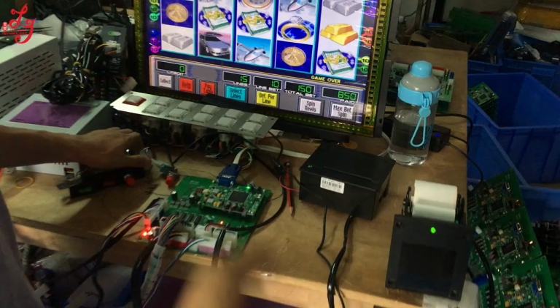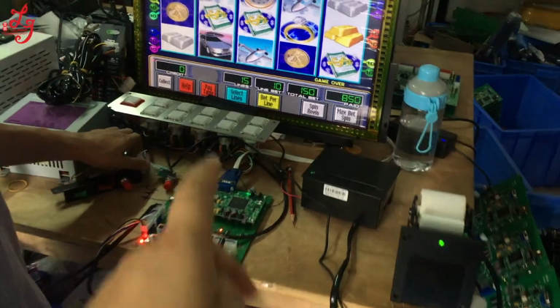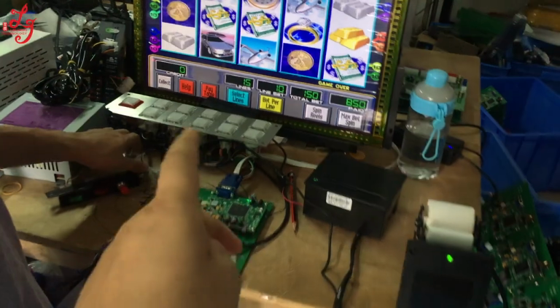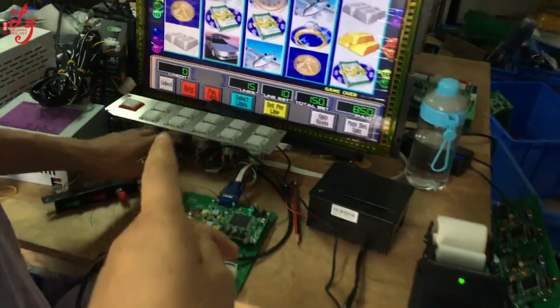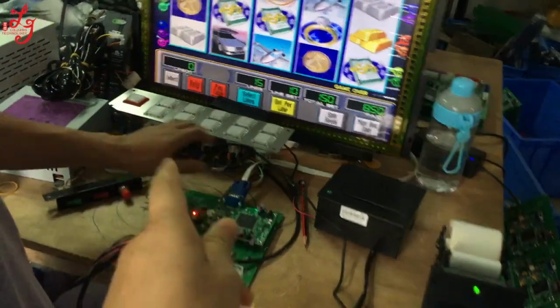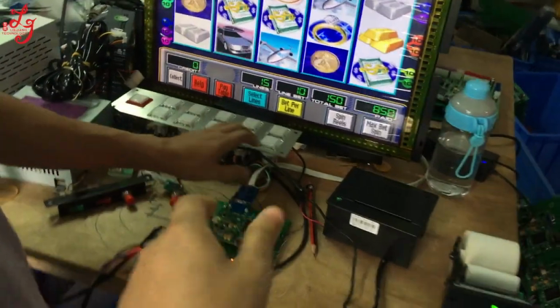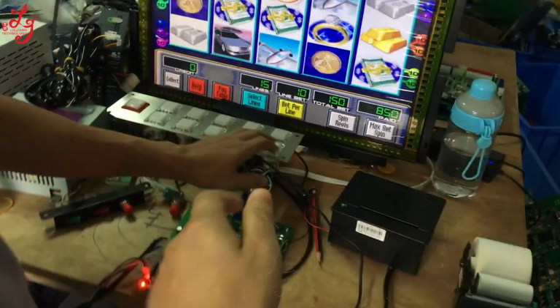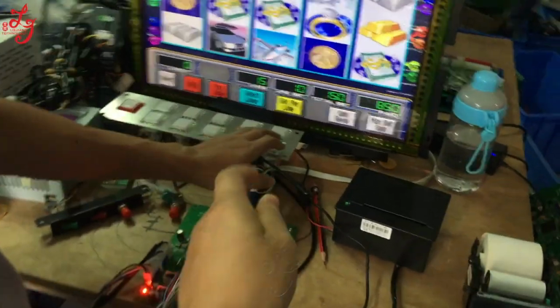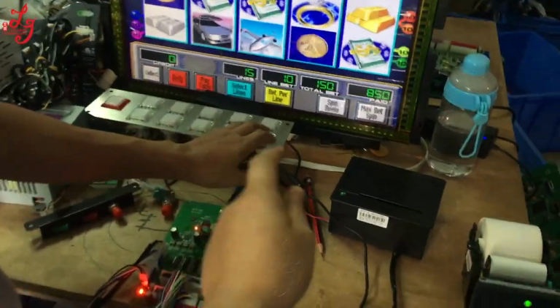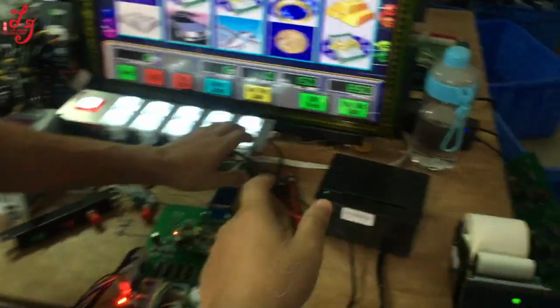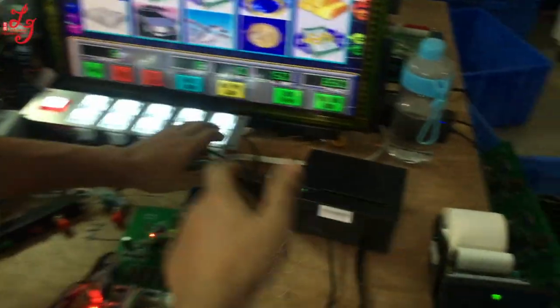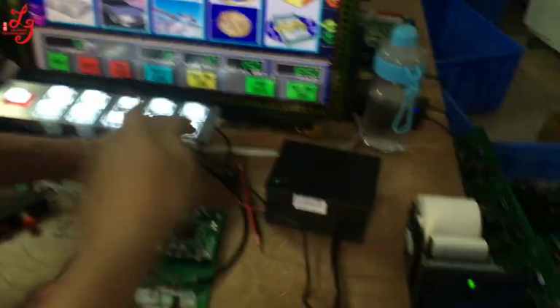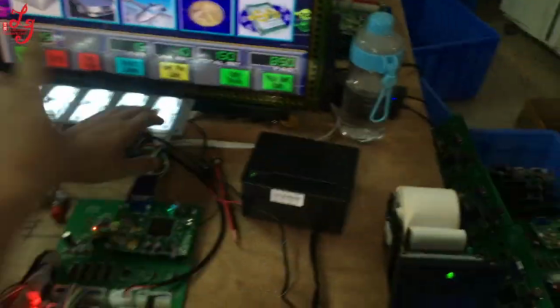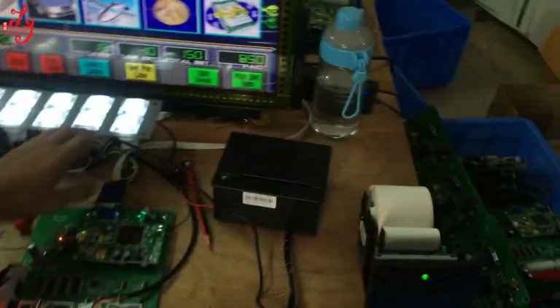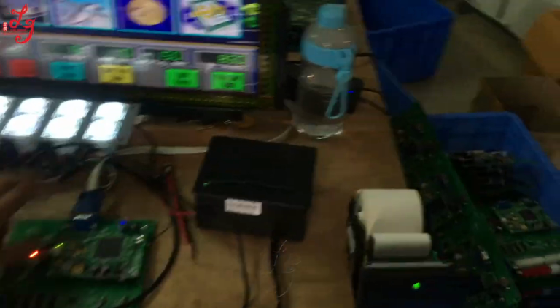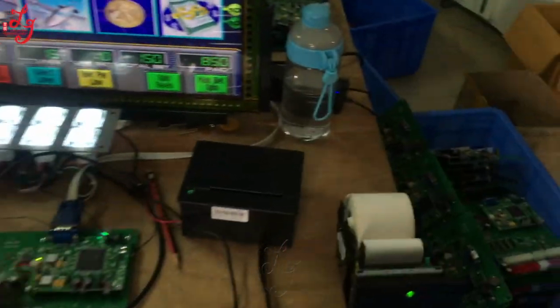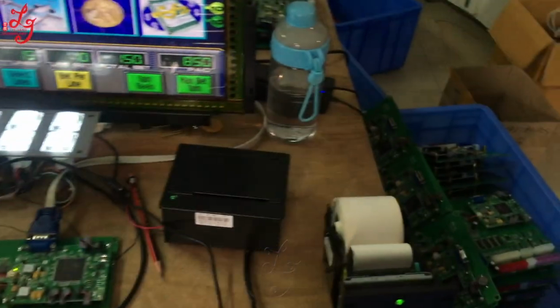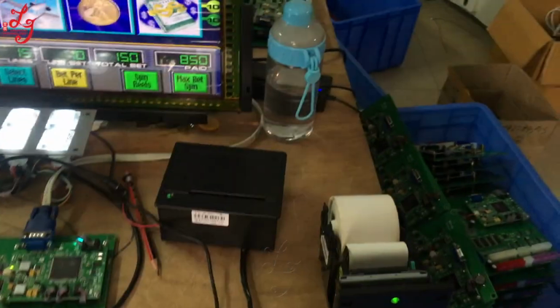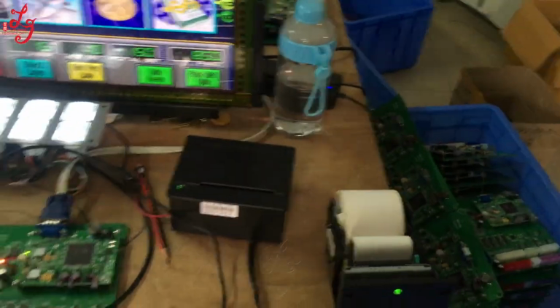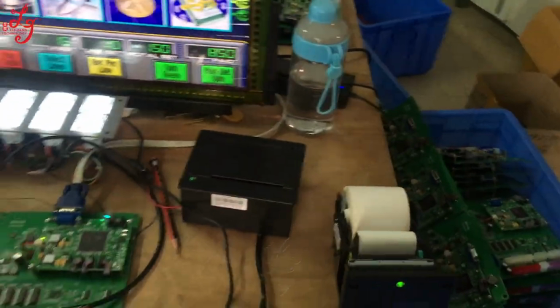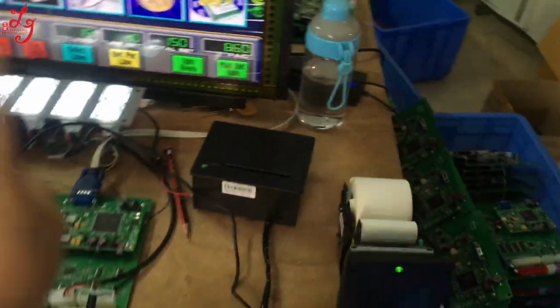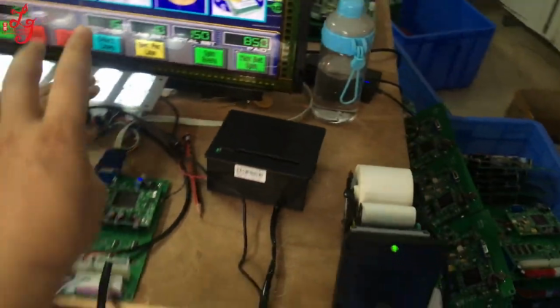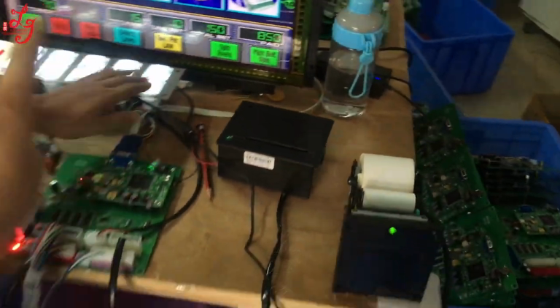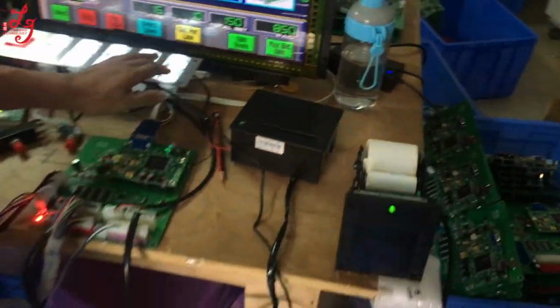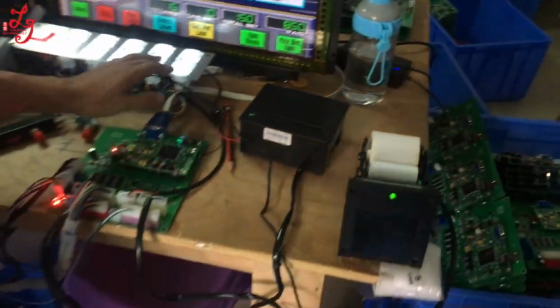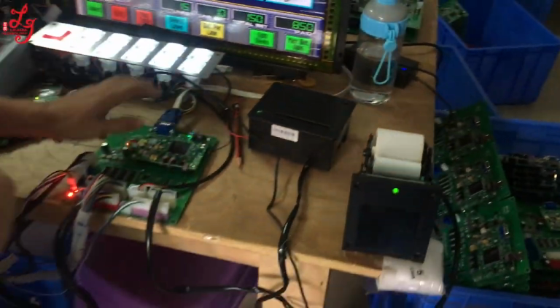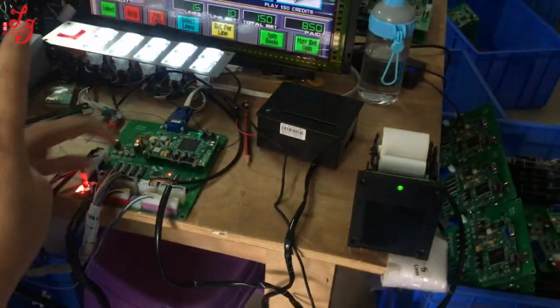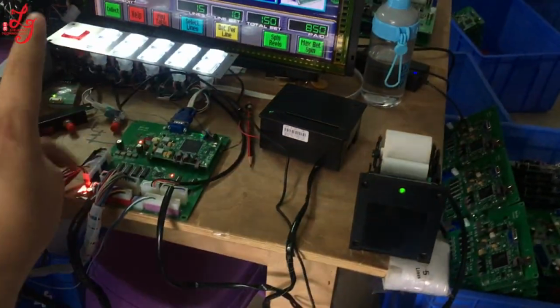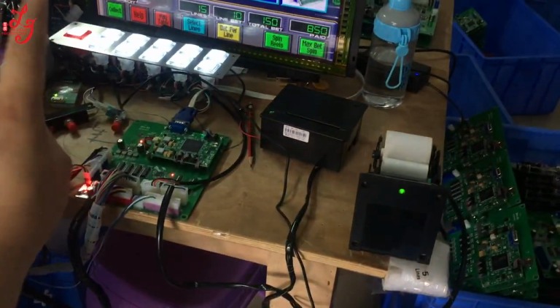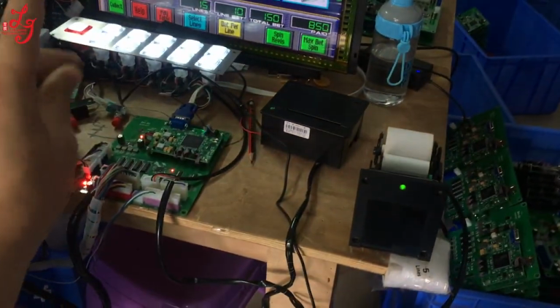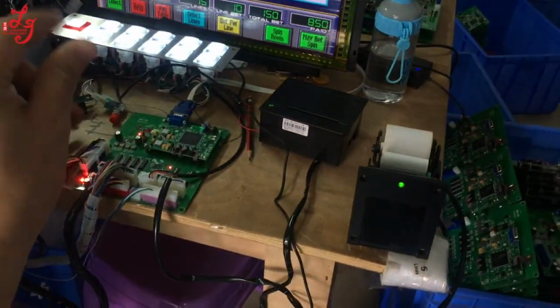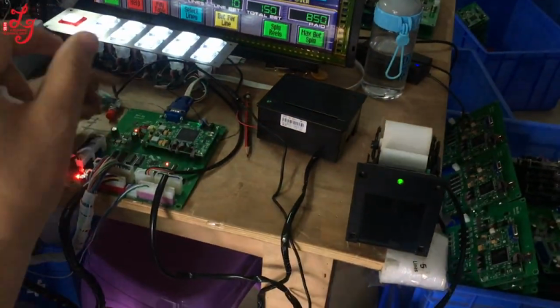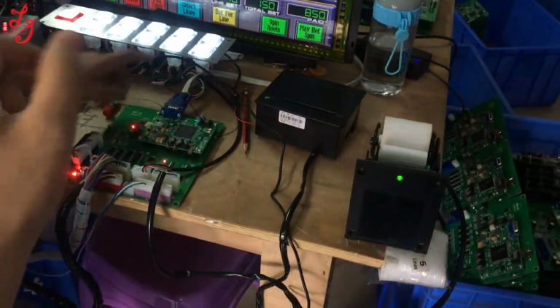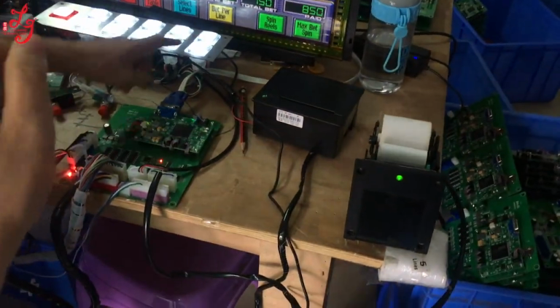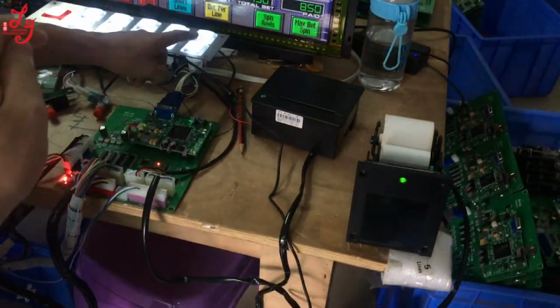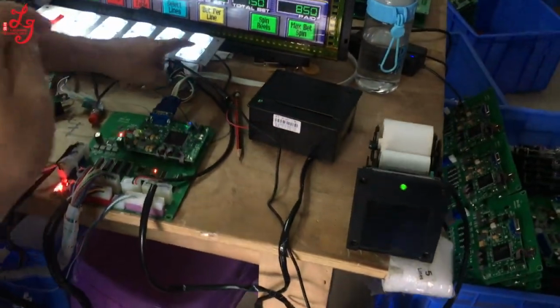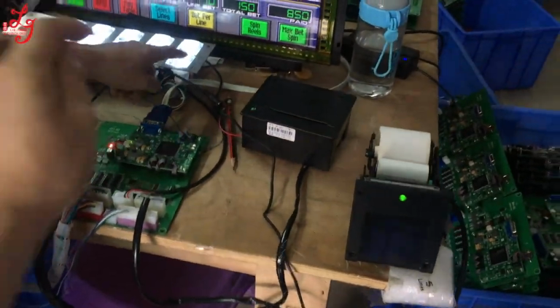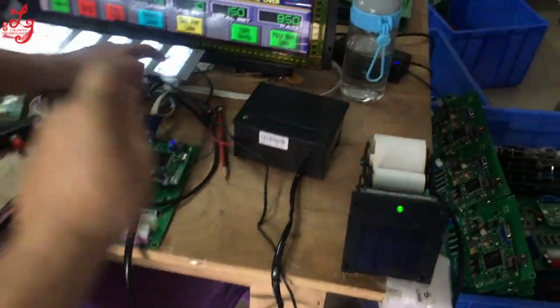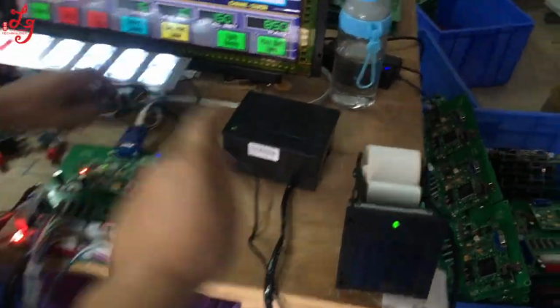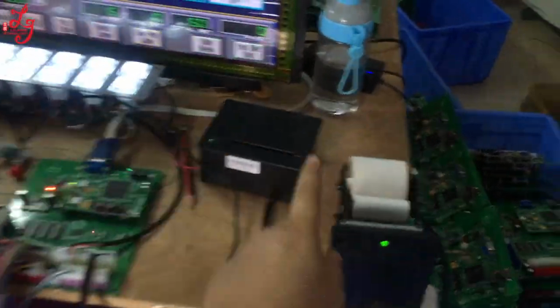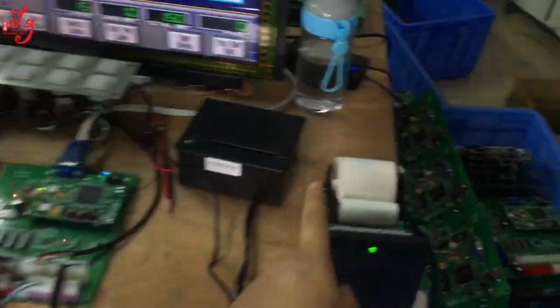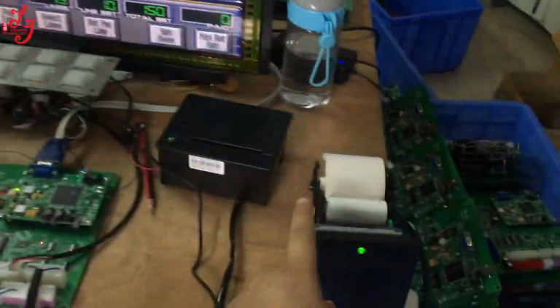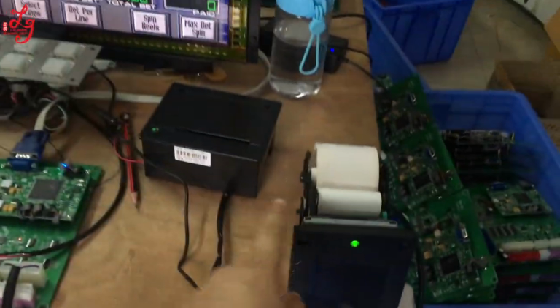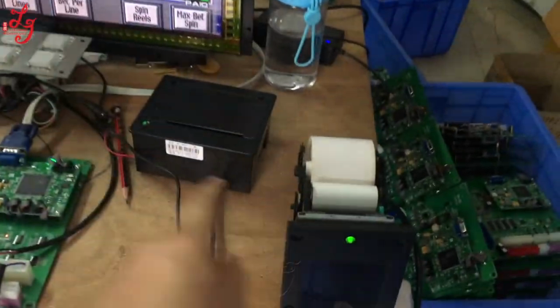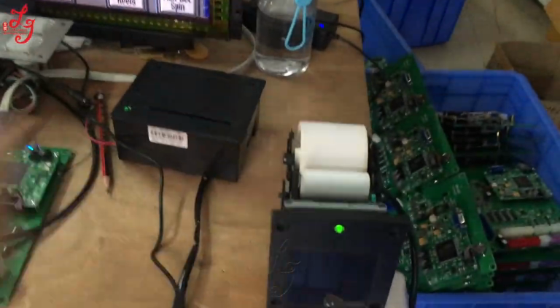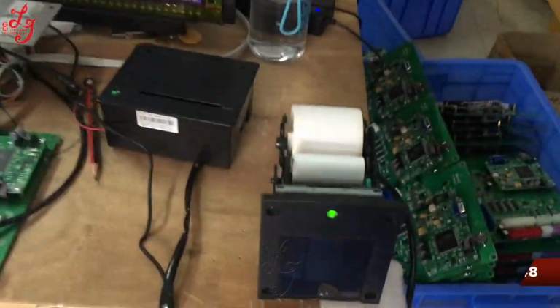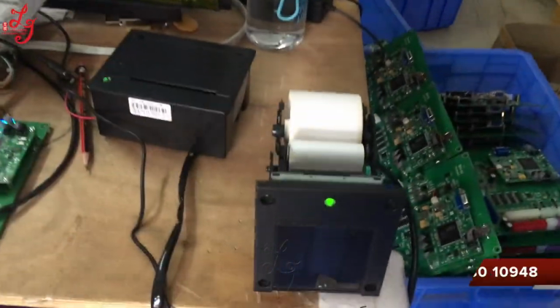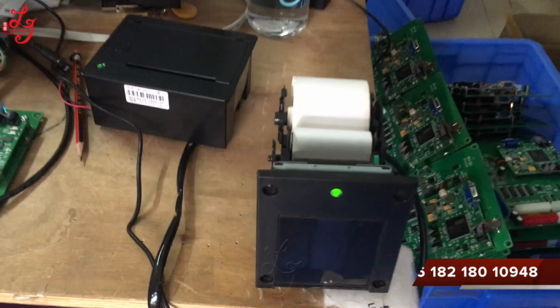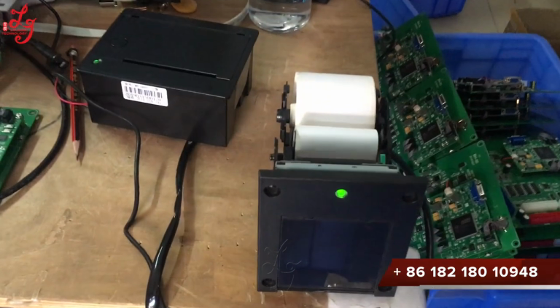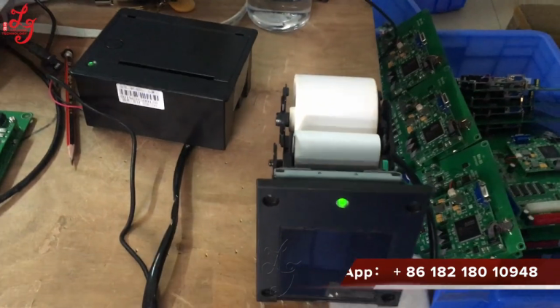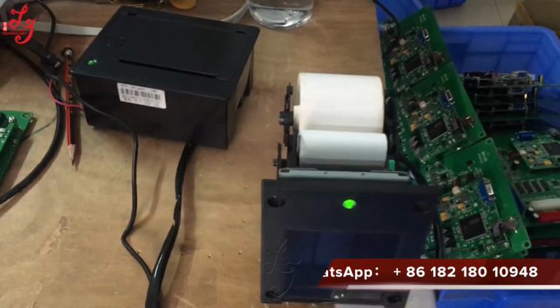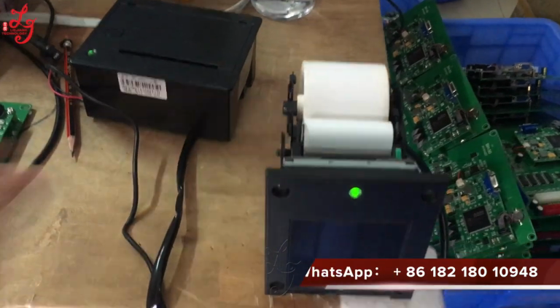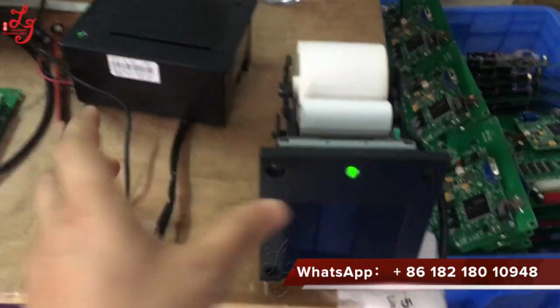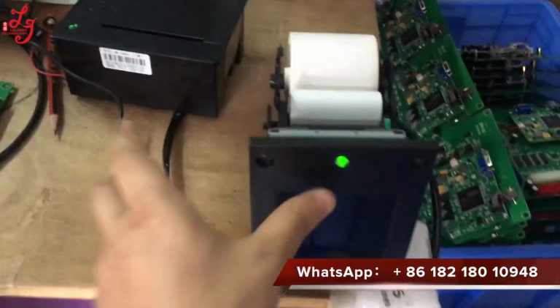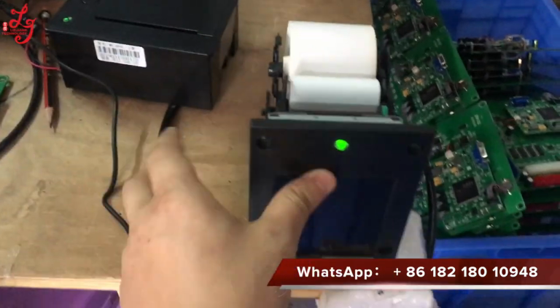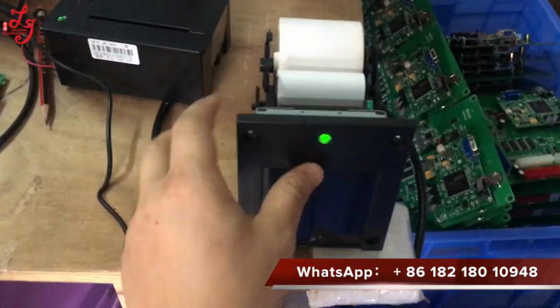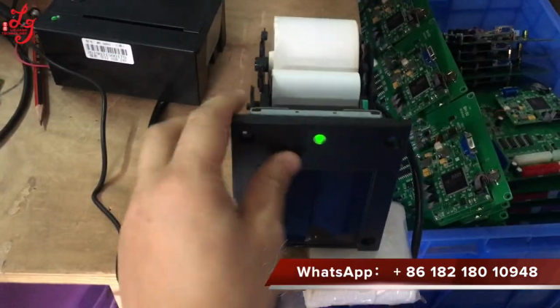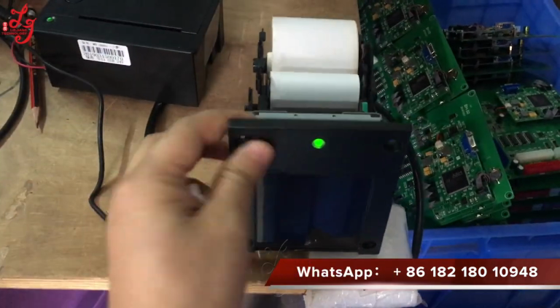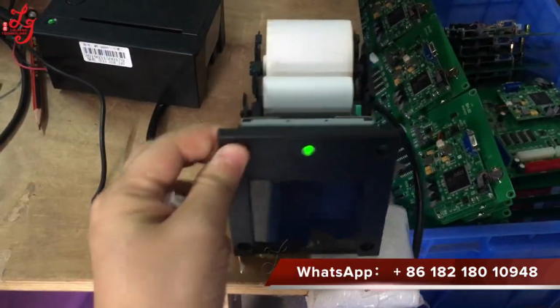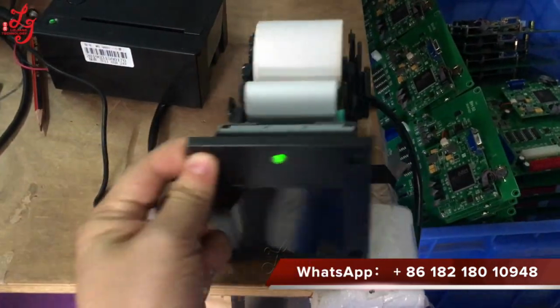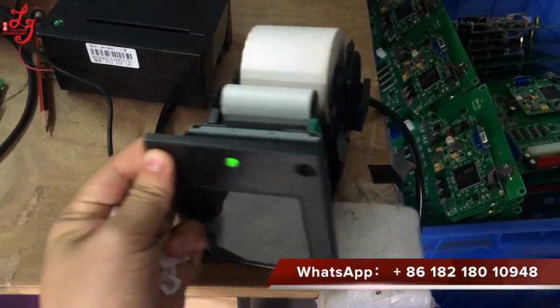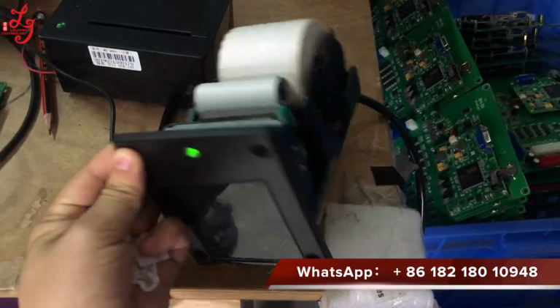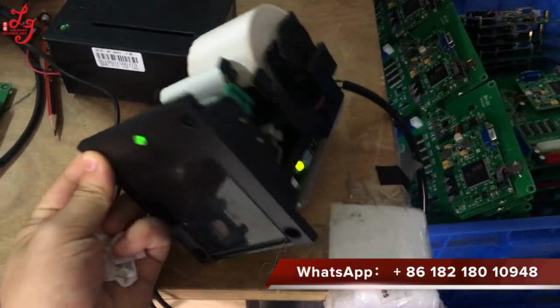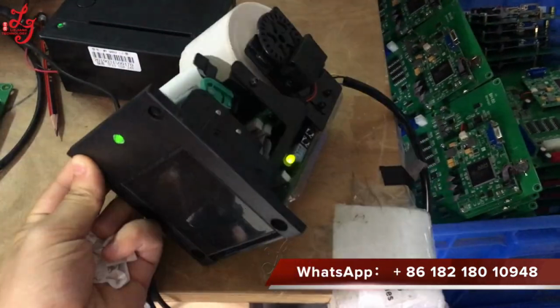All right, let me teach you. Let me introduce a new printer — this is the ICT printer.